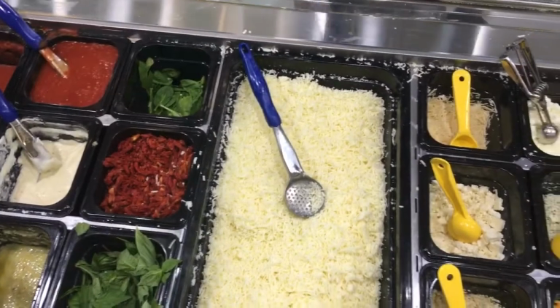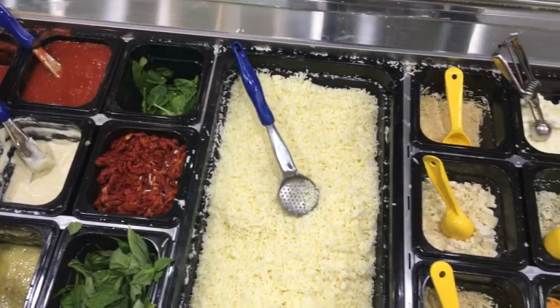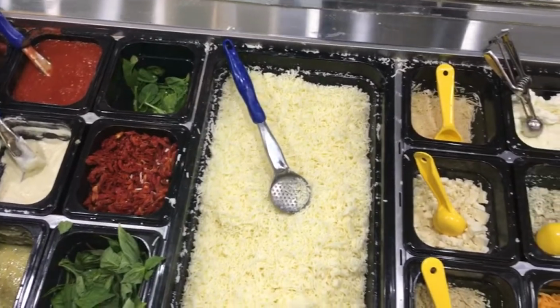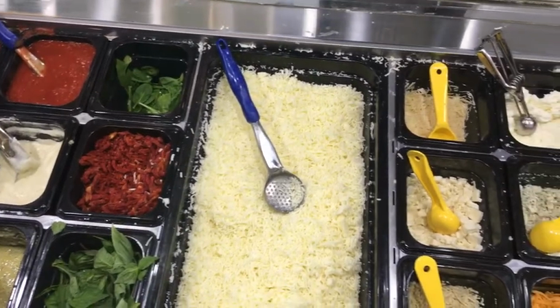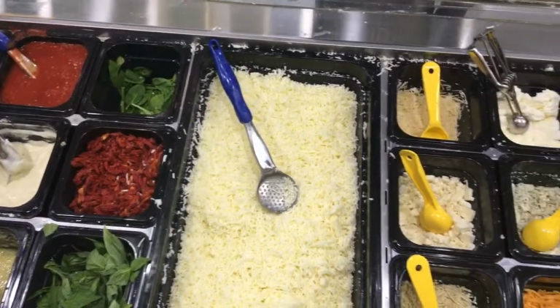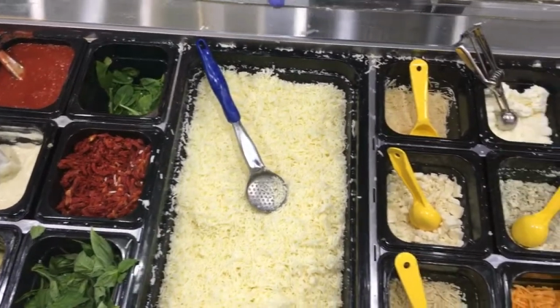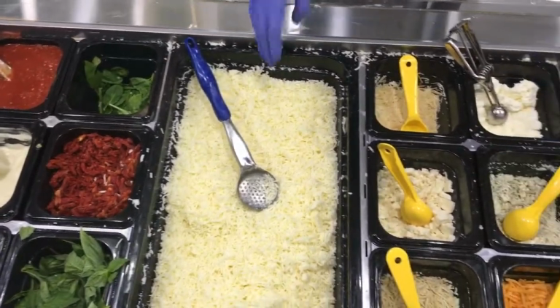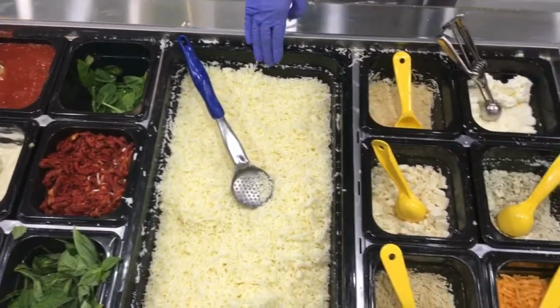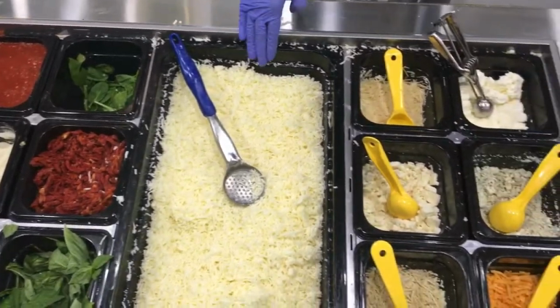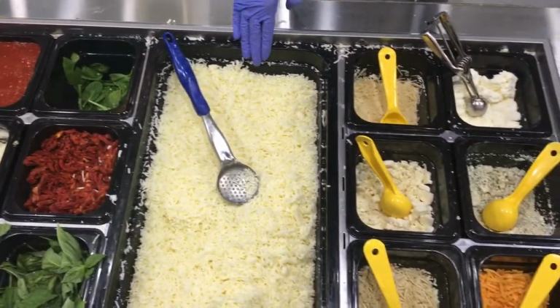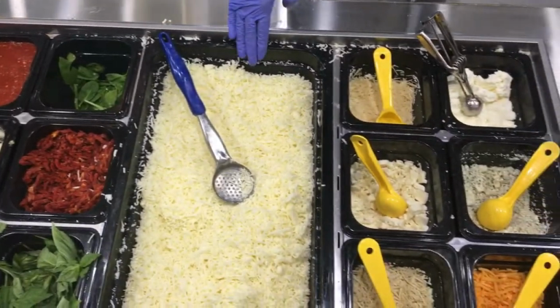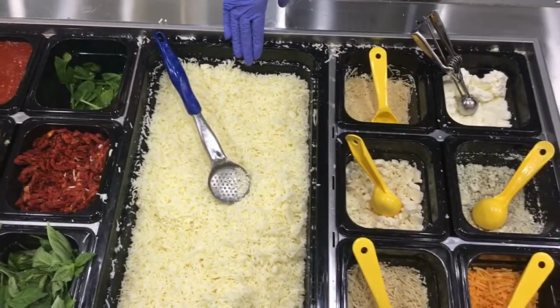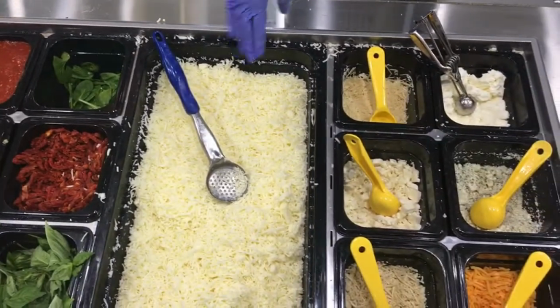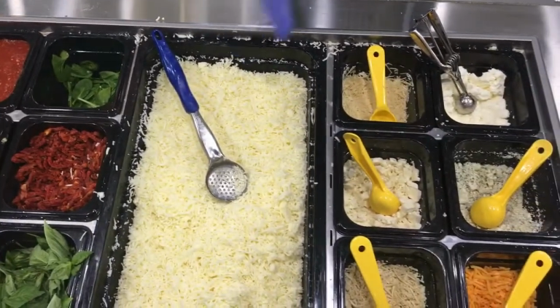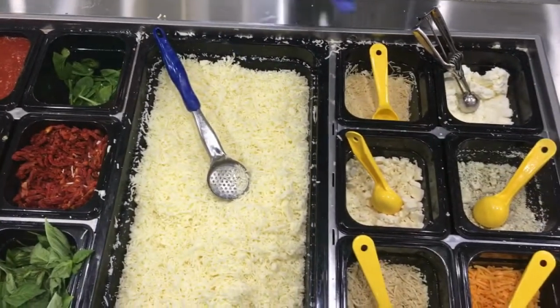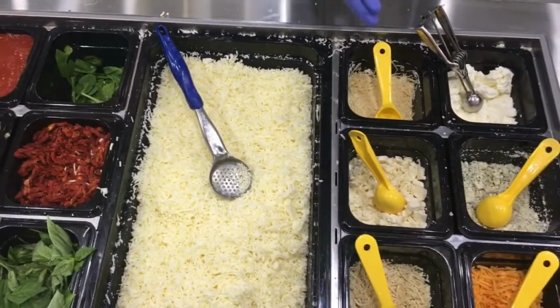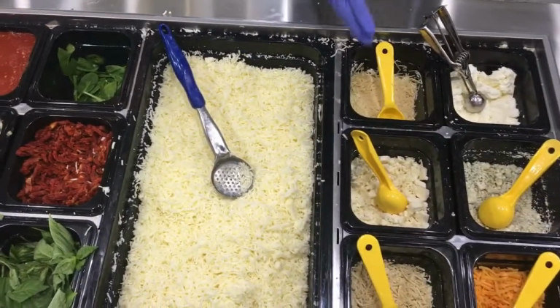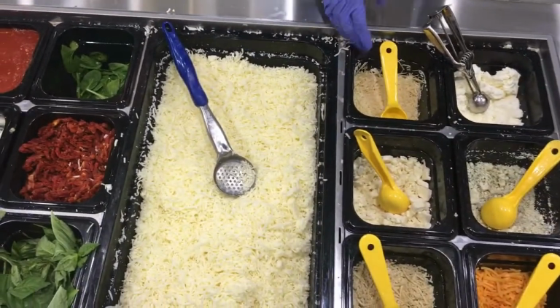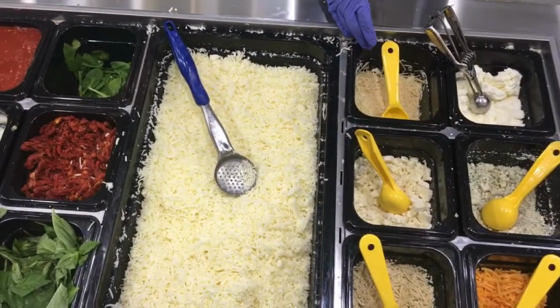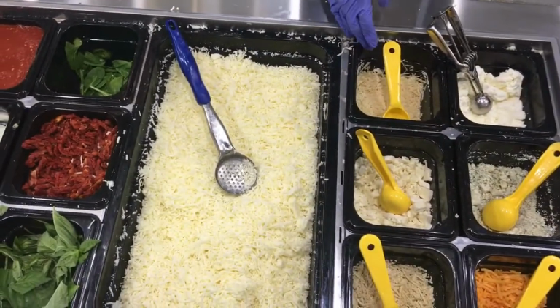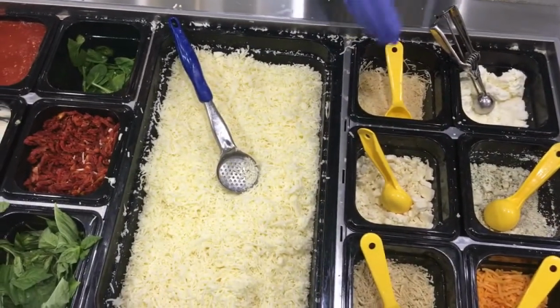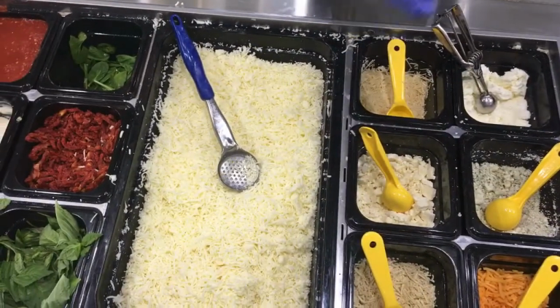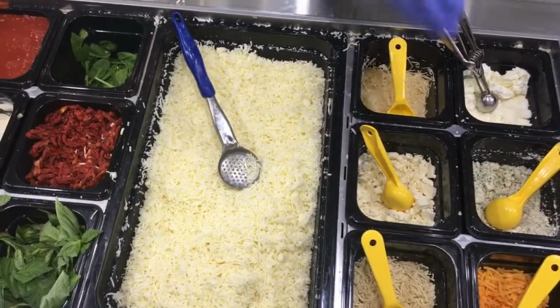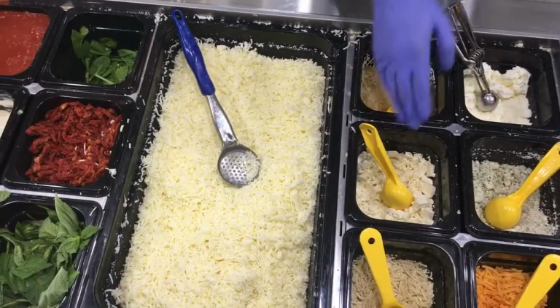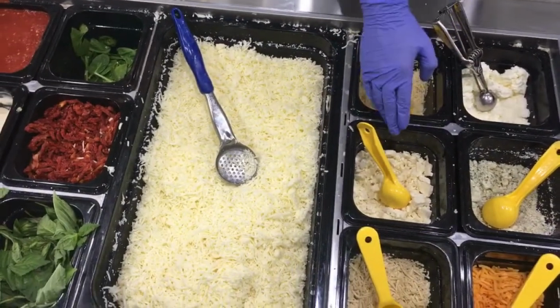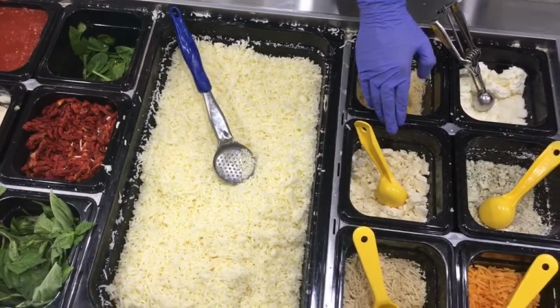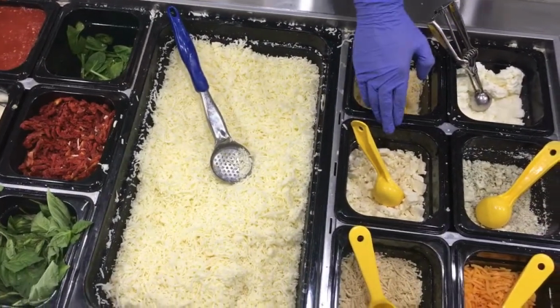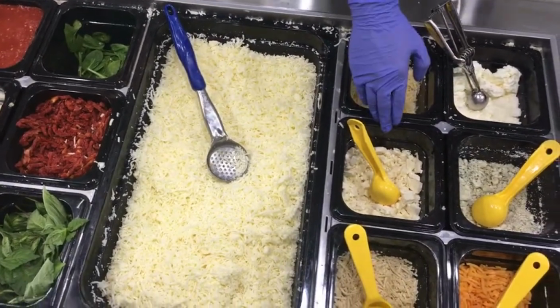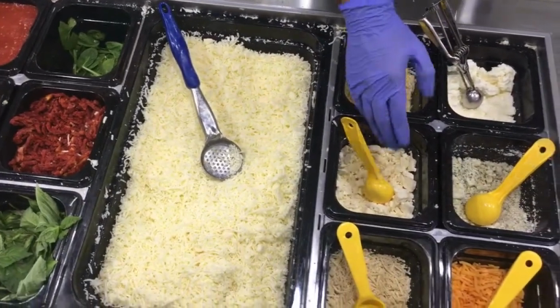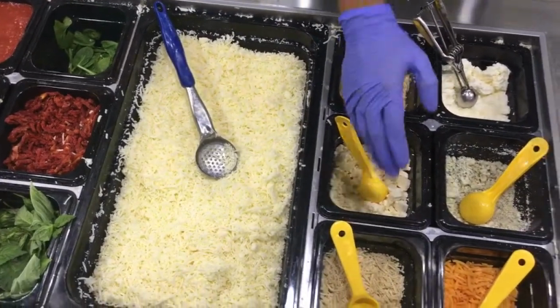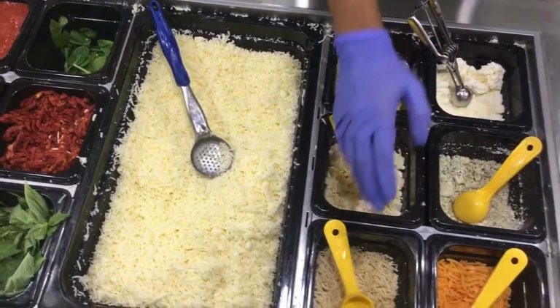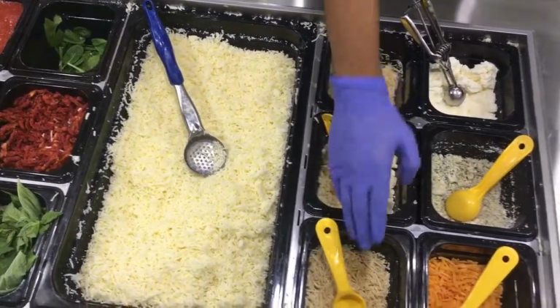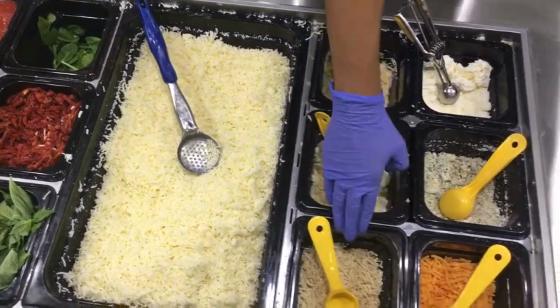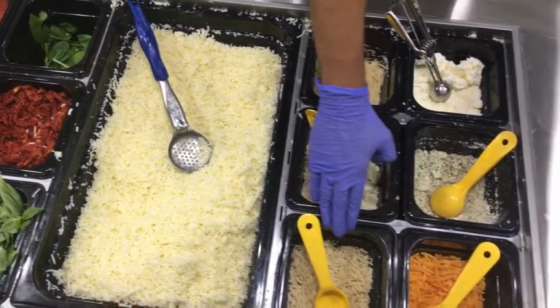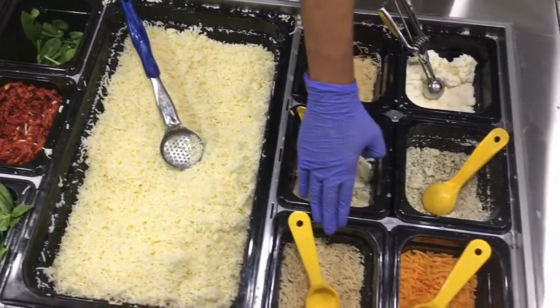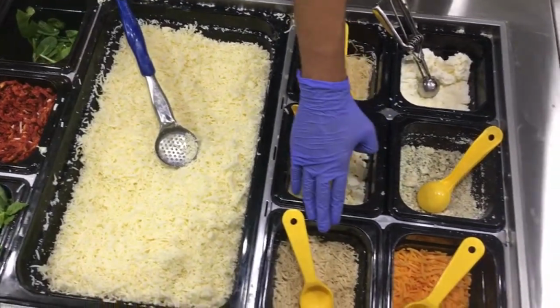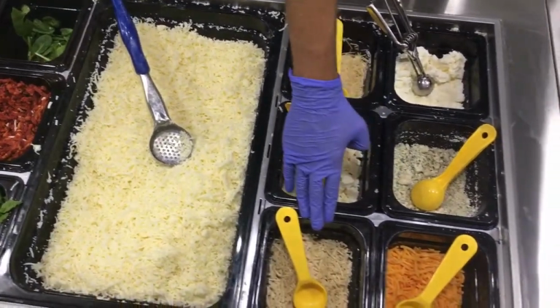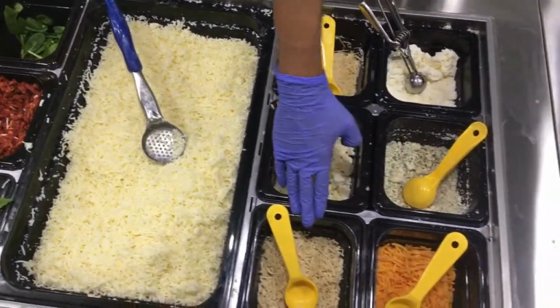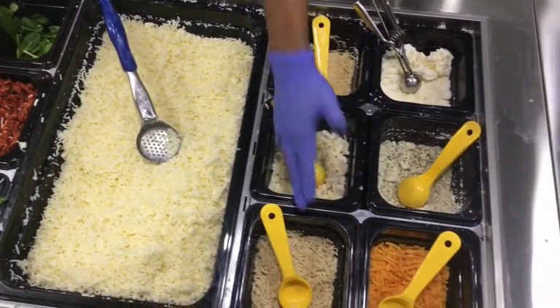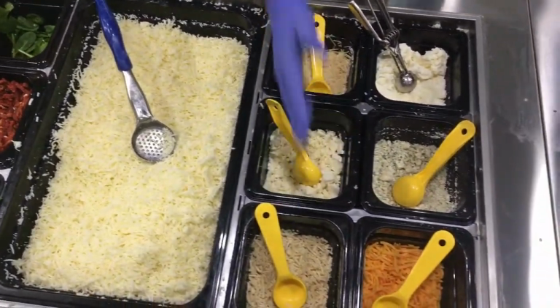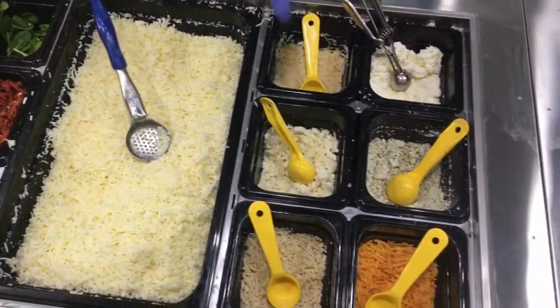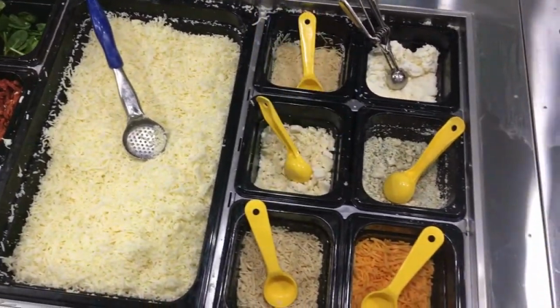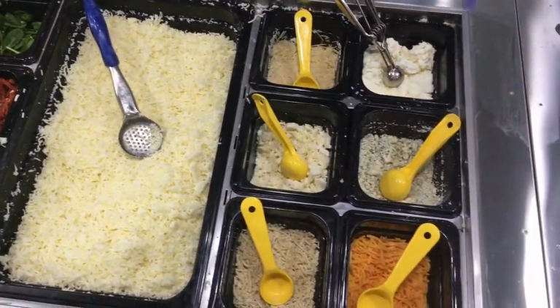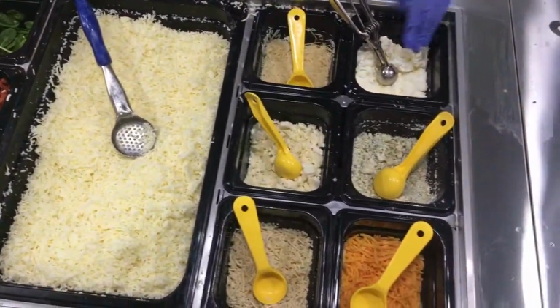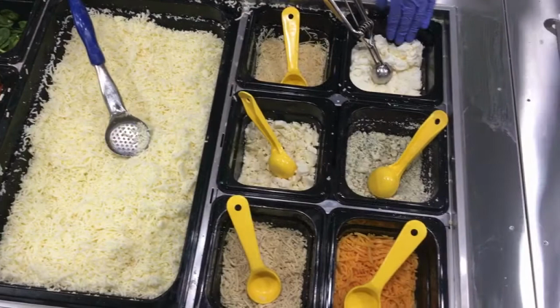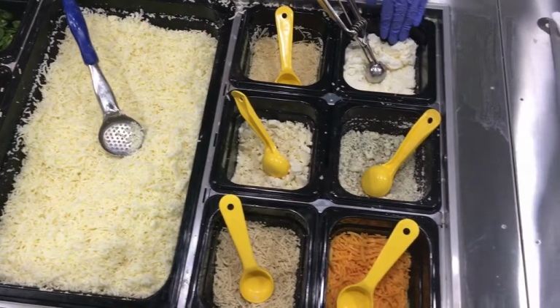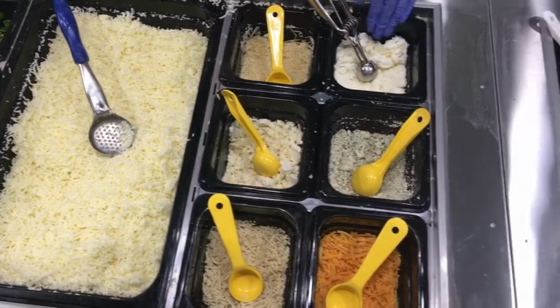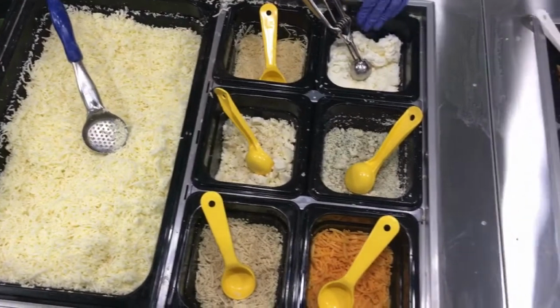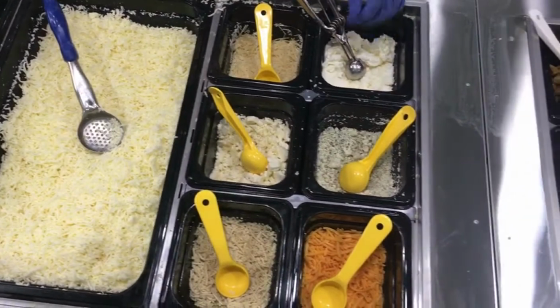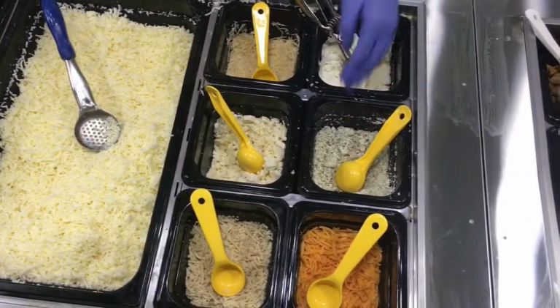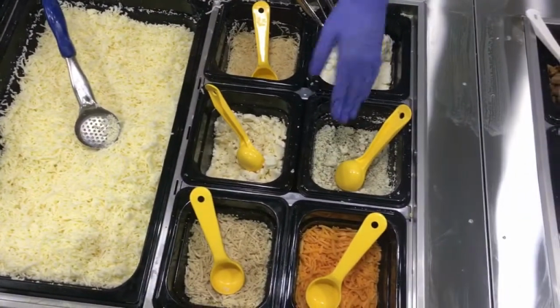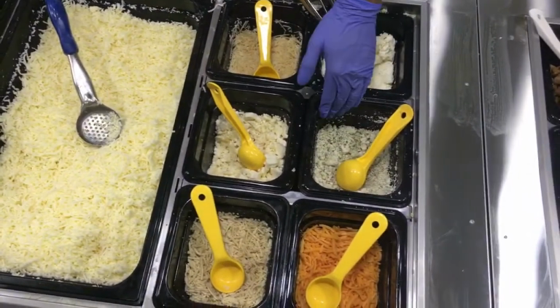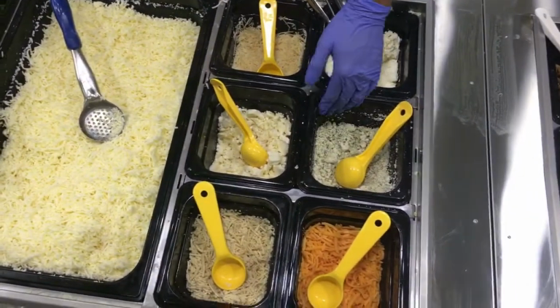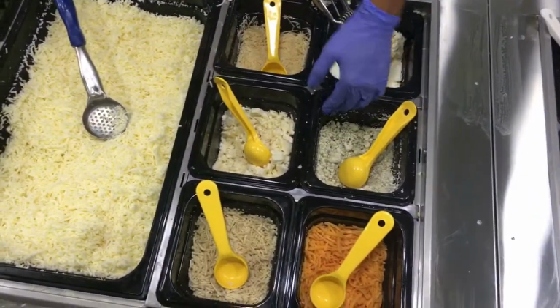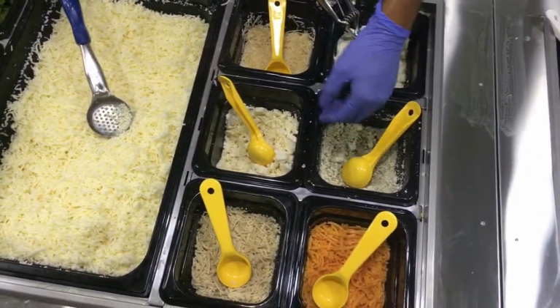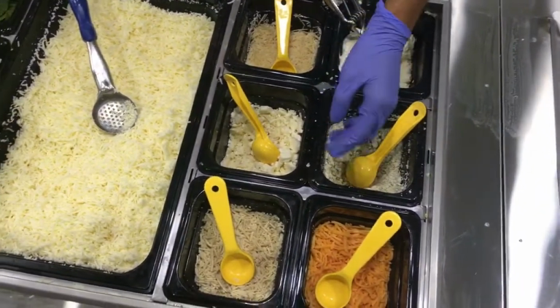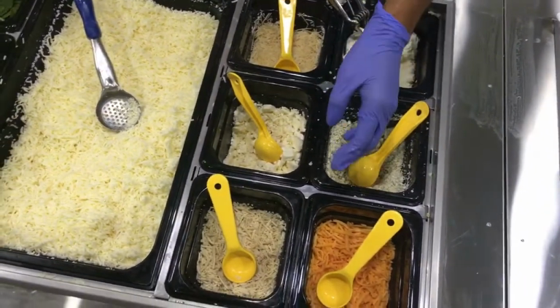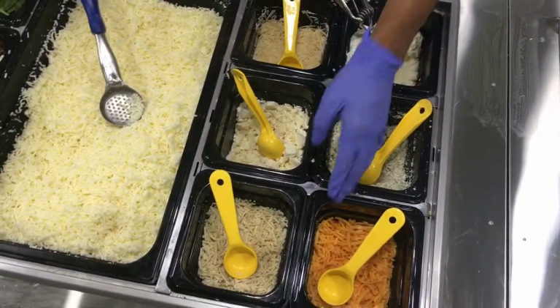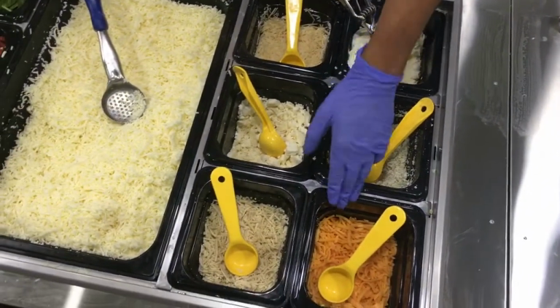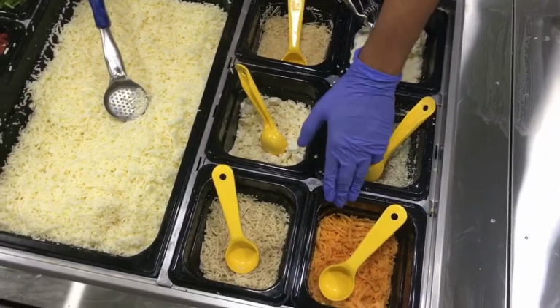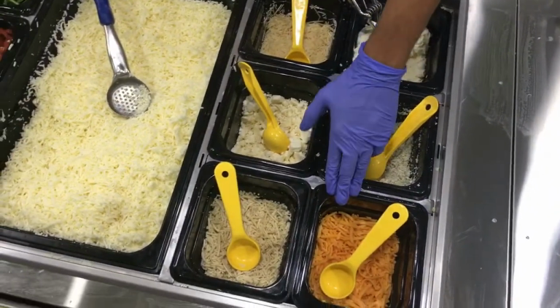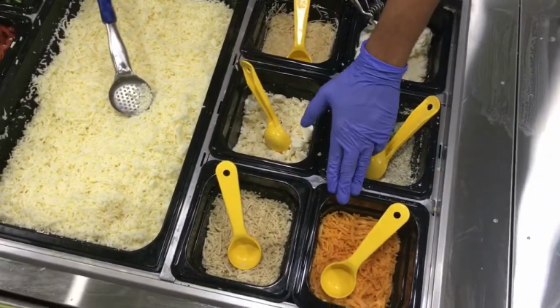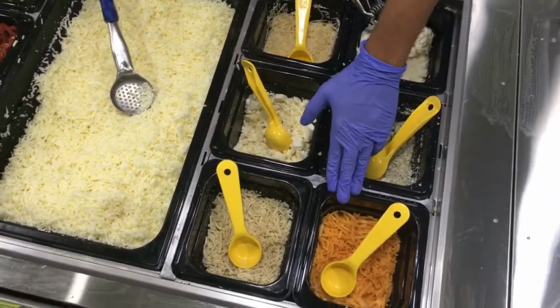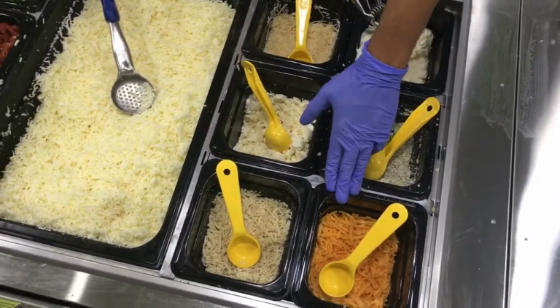We've got our mozzarella right here, parmesan, feta, vegan cheese even, ricotta, gorgonzola, and cheddar right here.